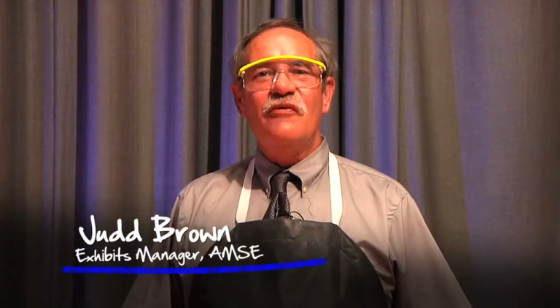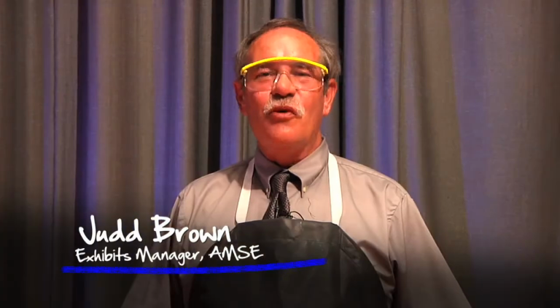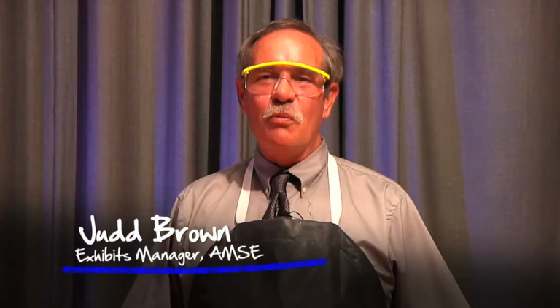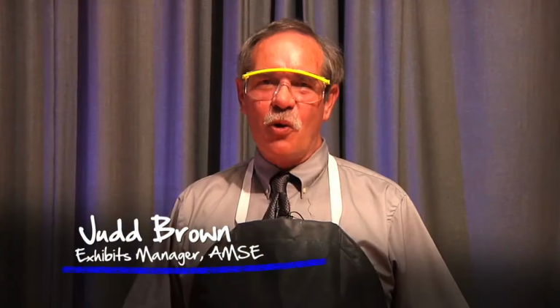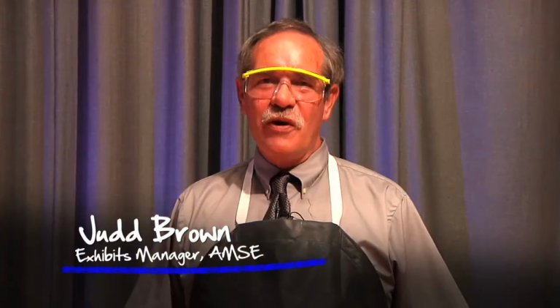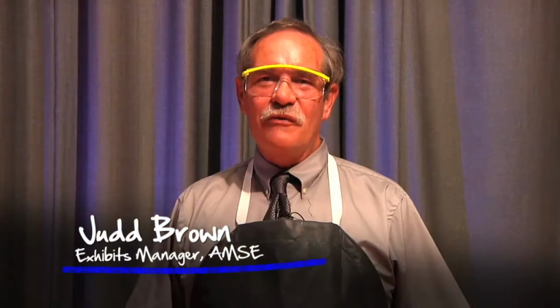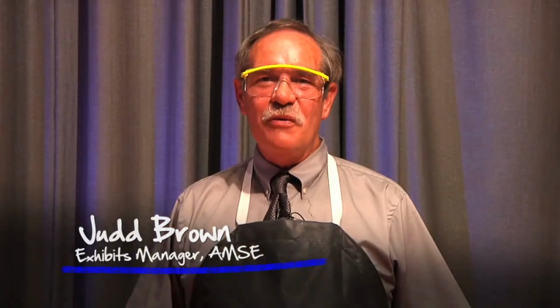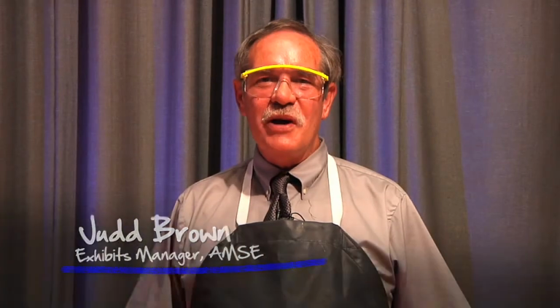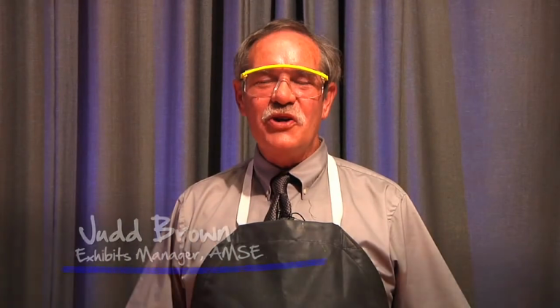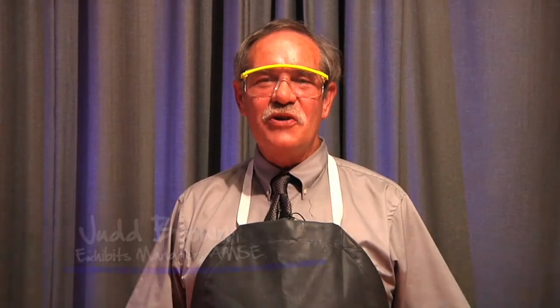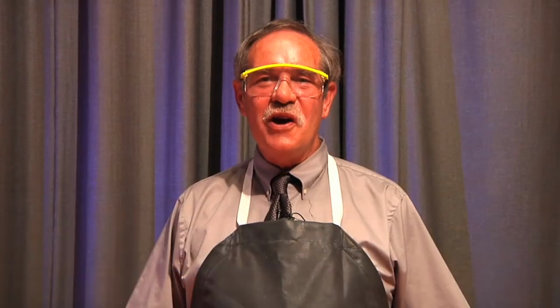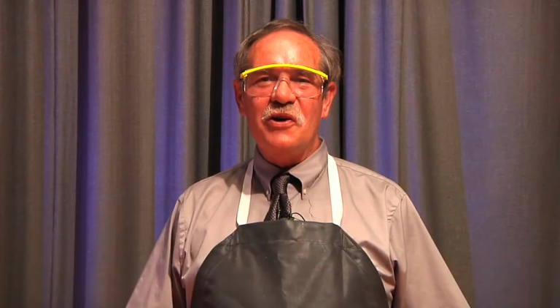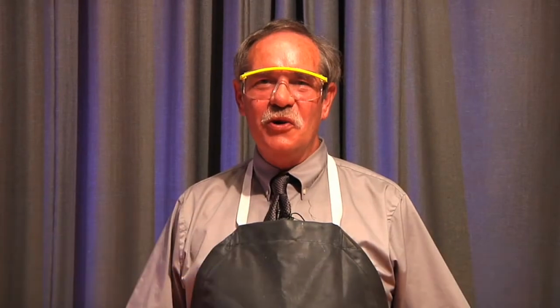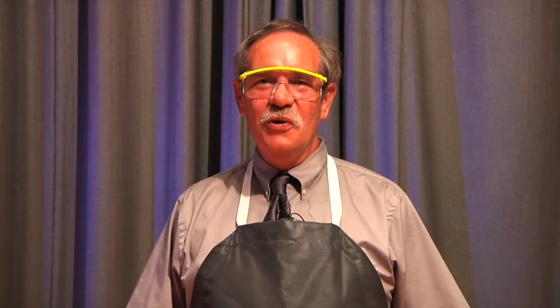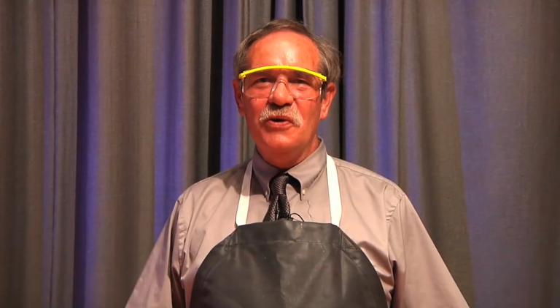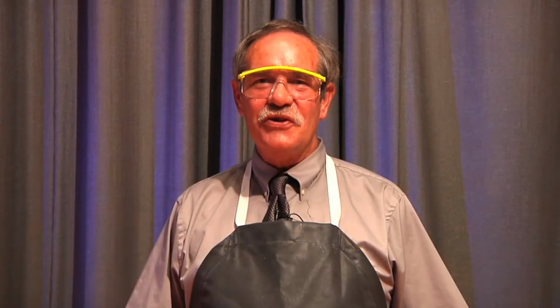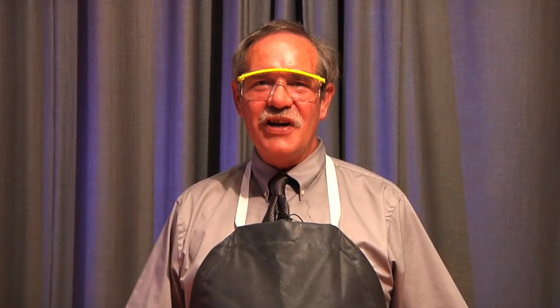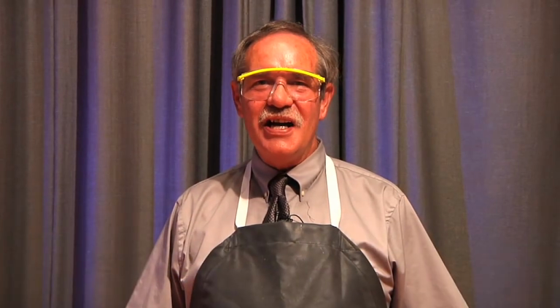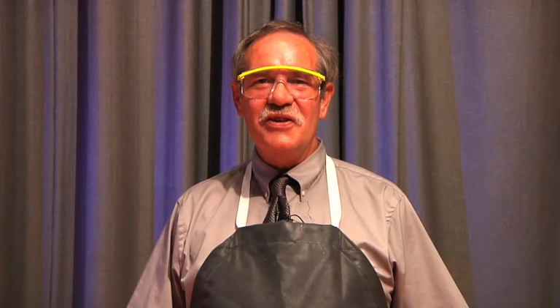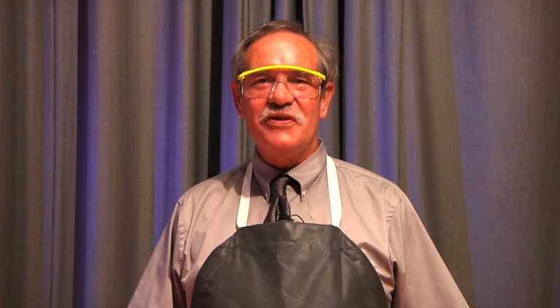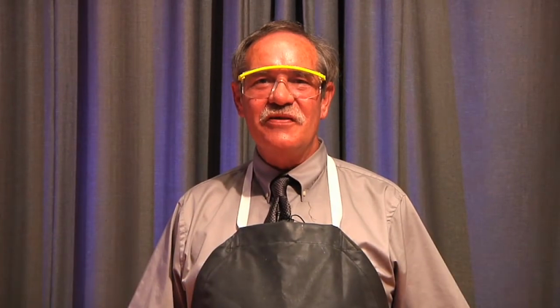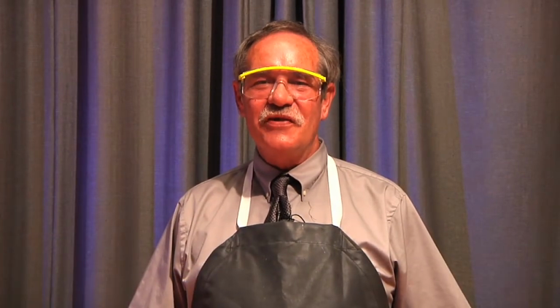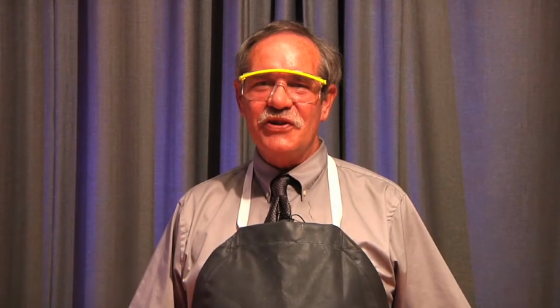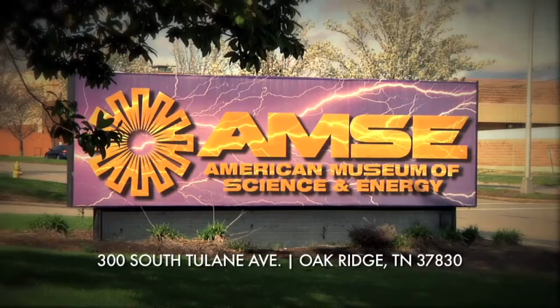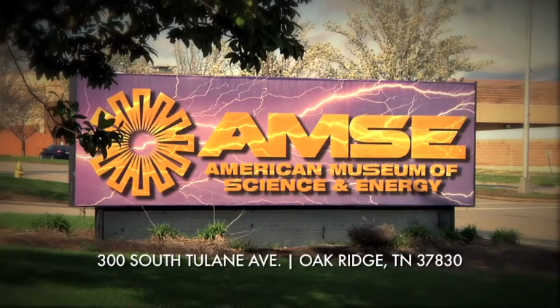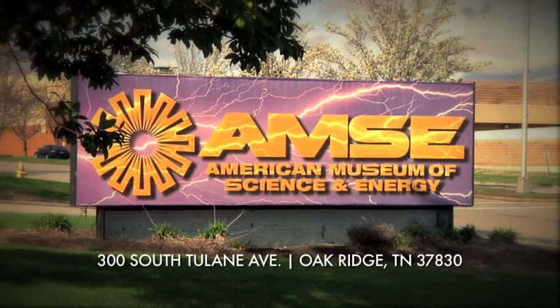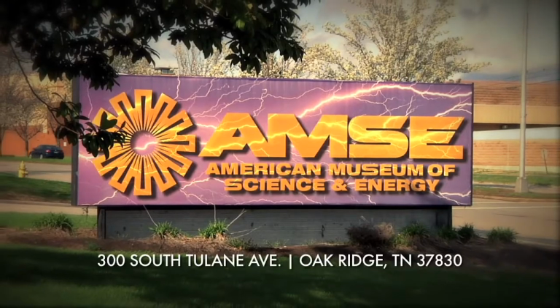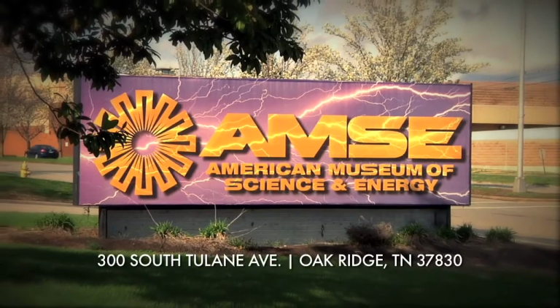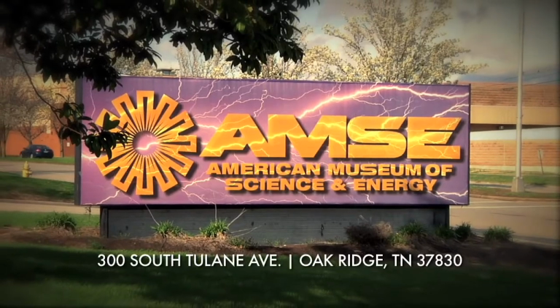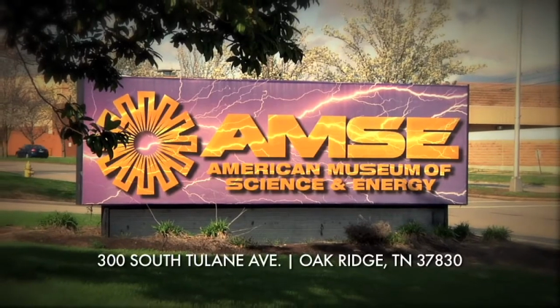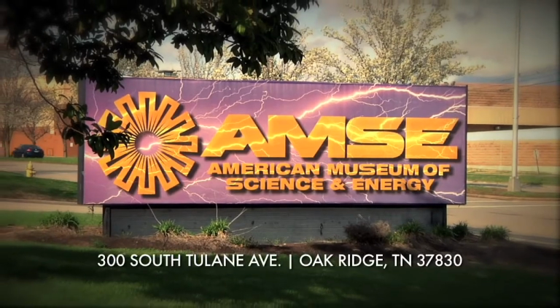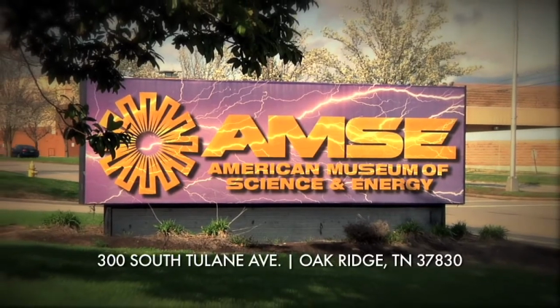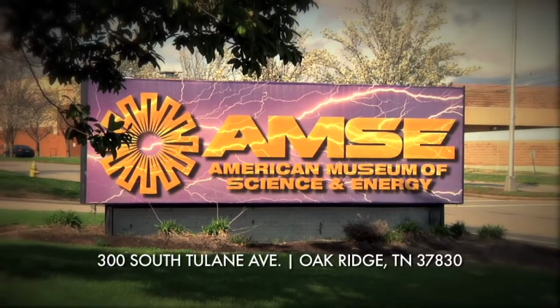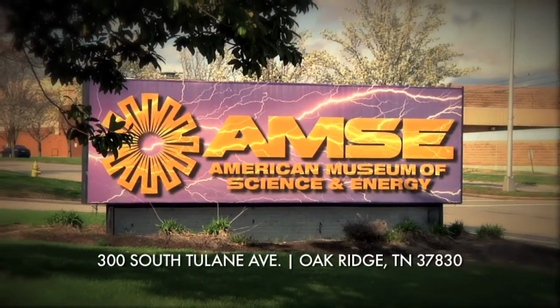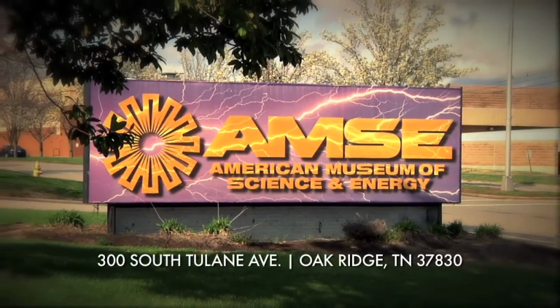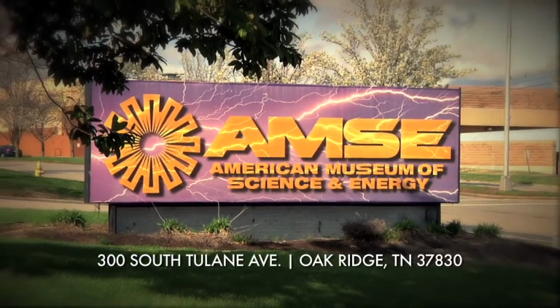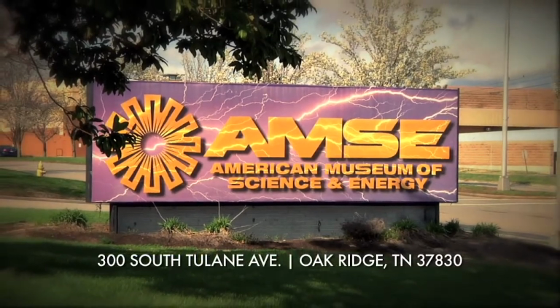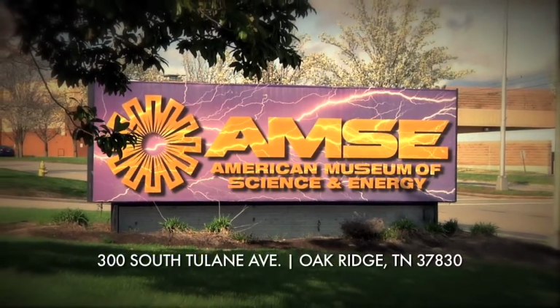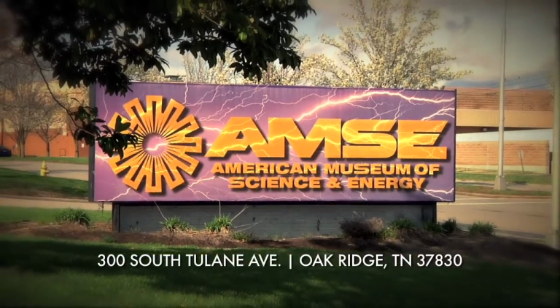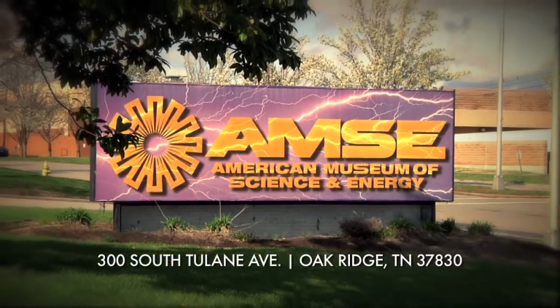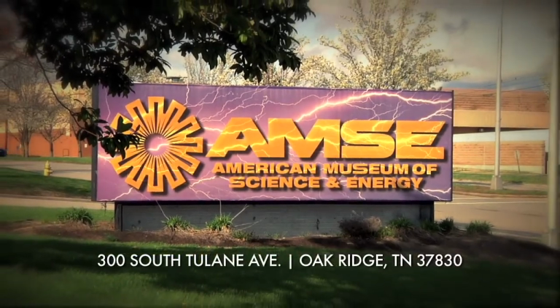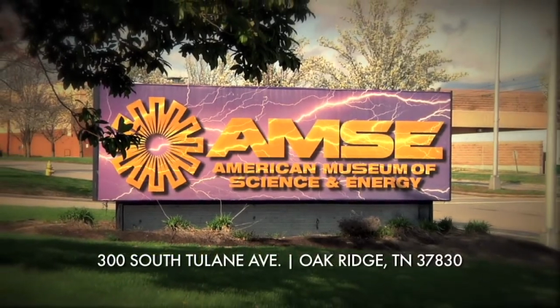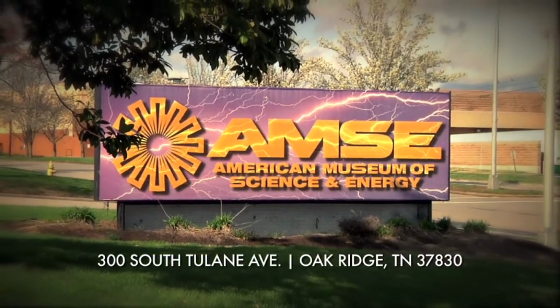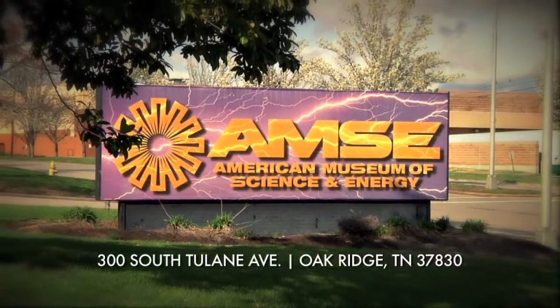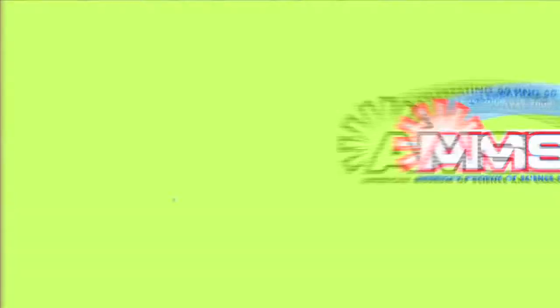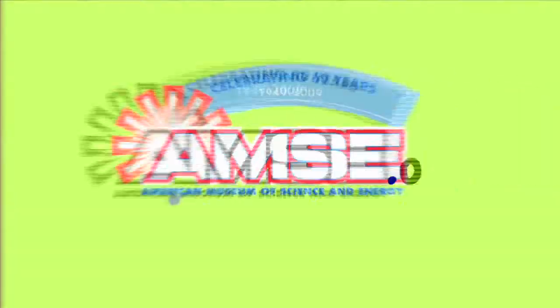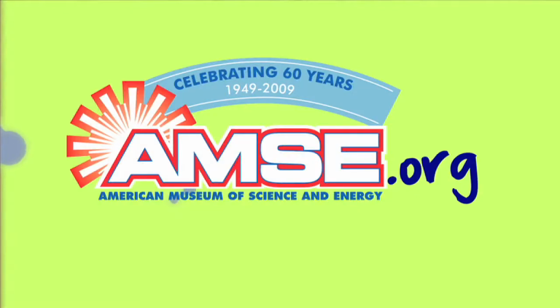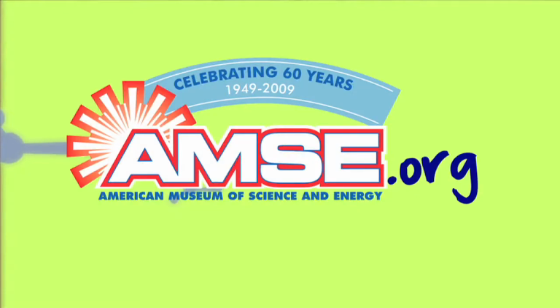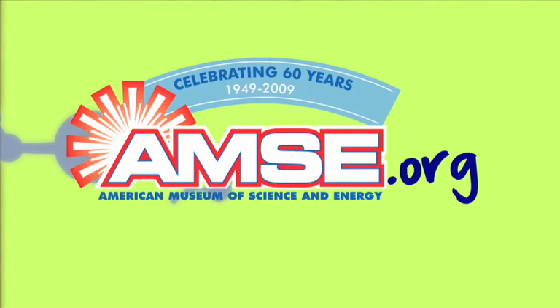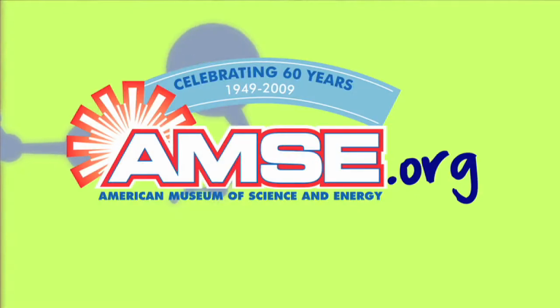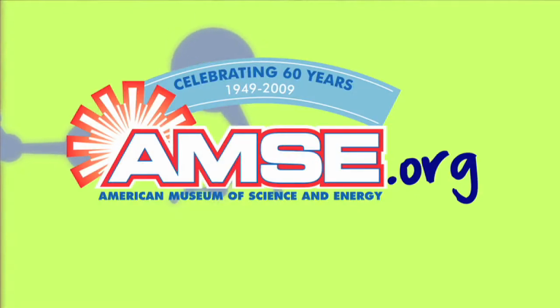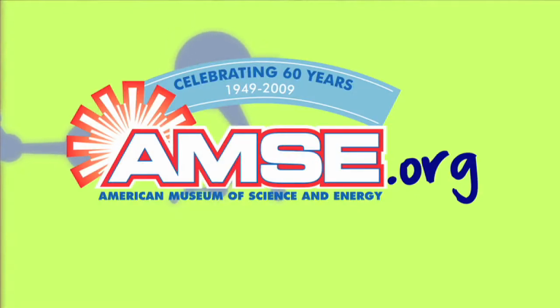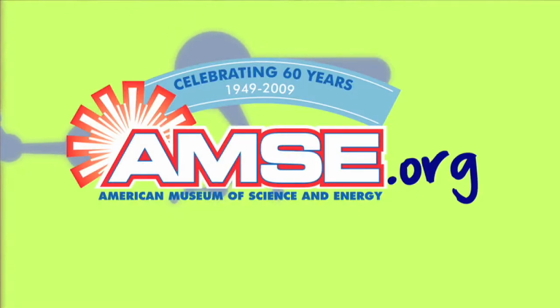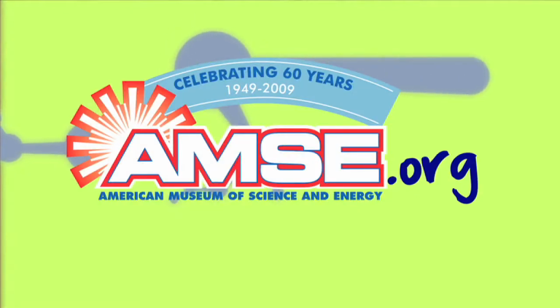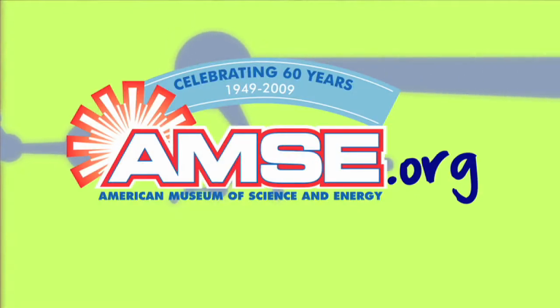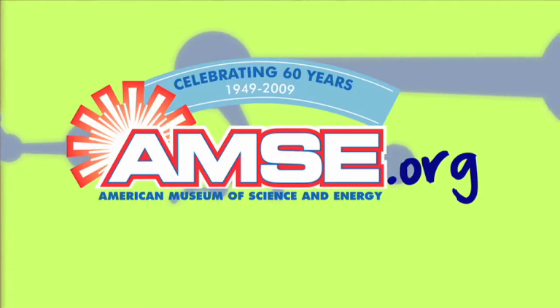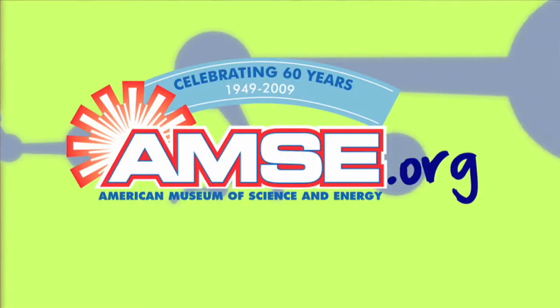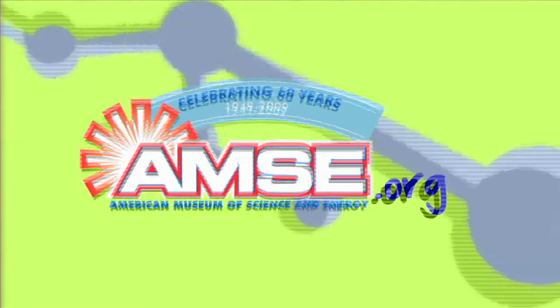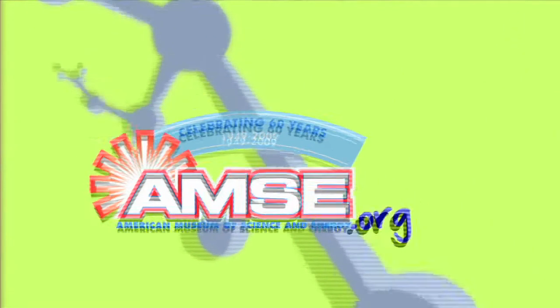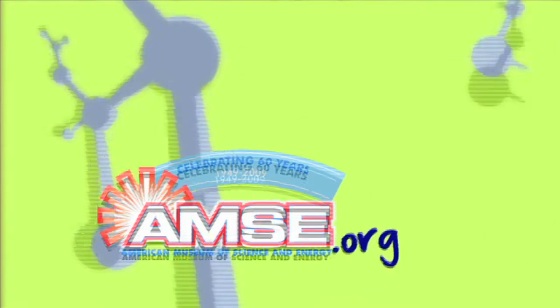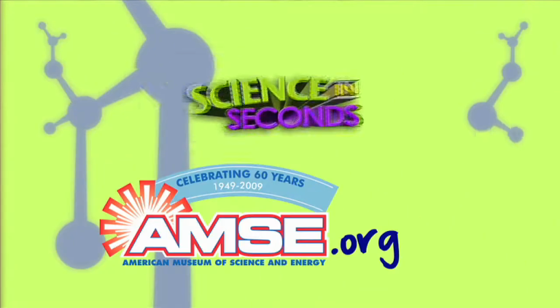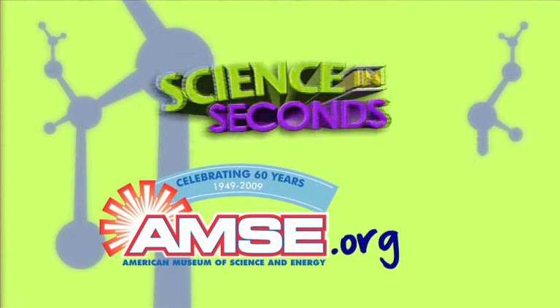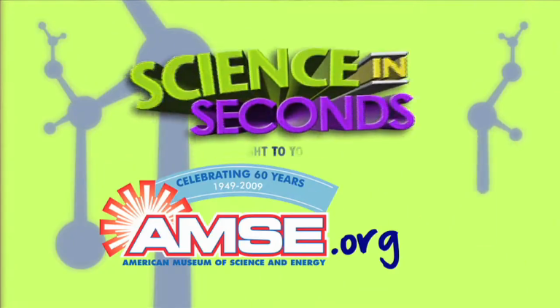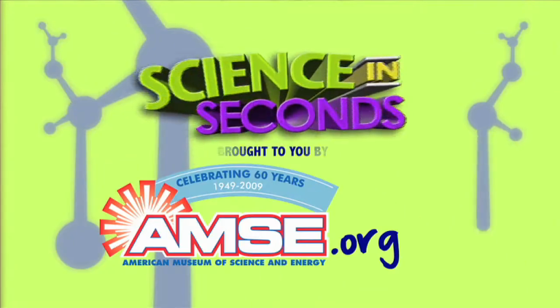For more information on cool science, visit us here in Oak Ridge or check out our website at amse.org. See you at the next video.